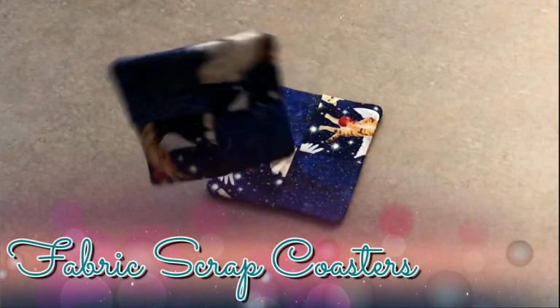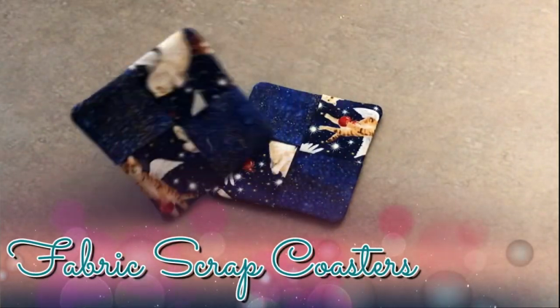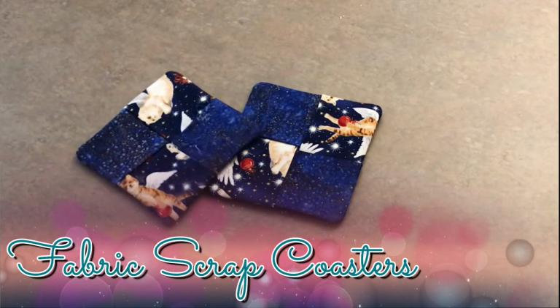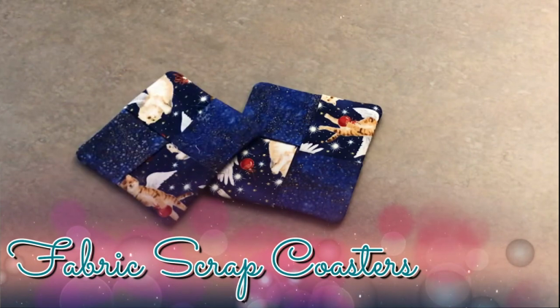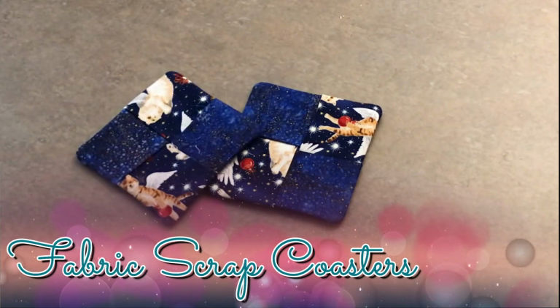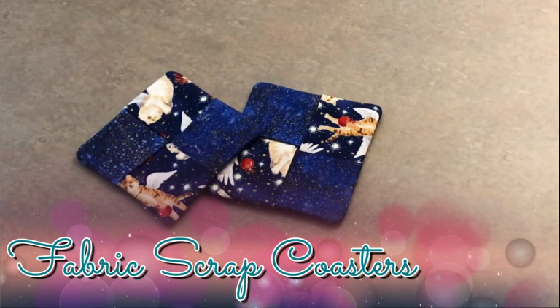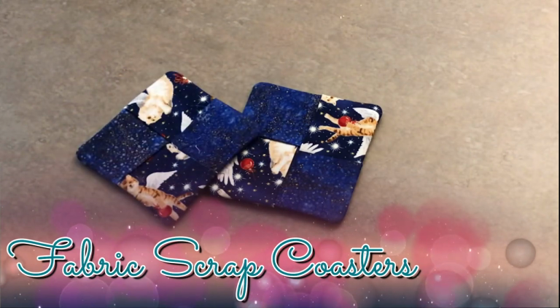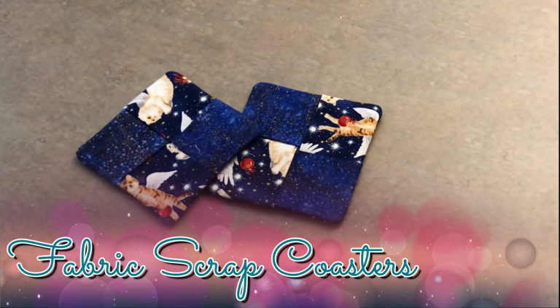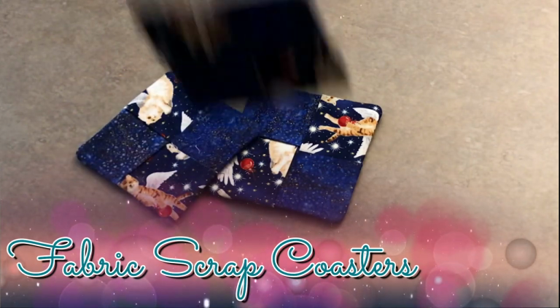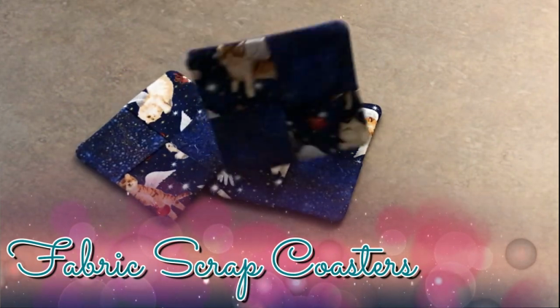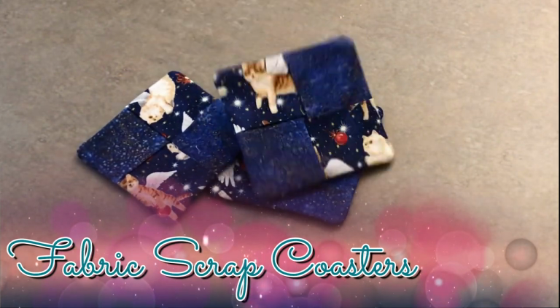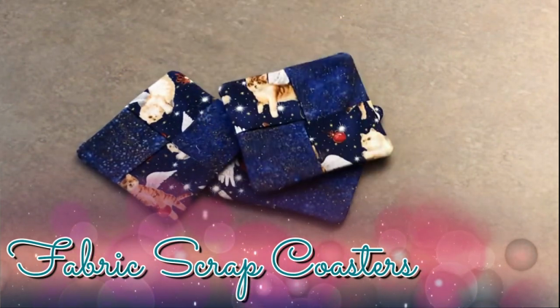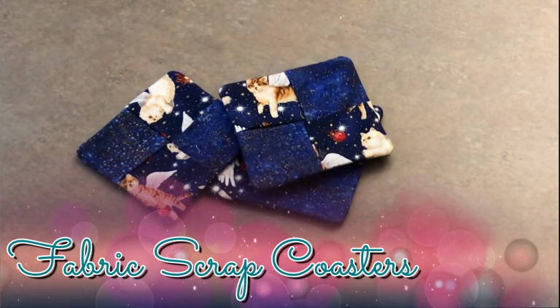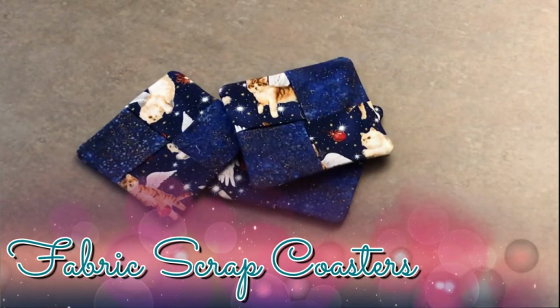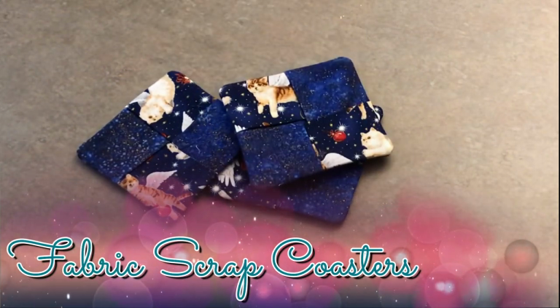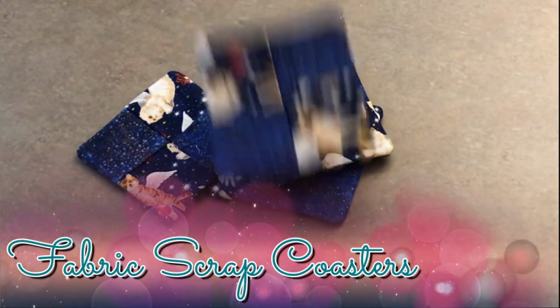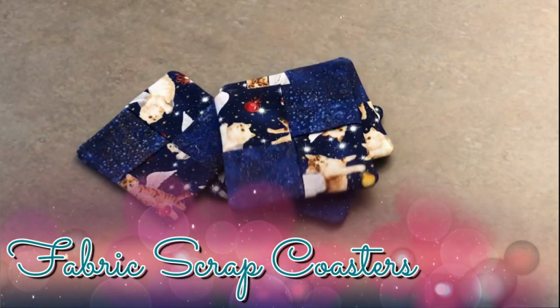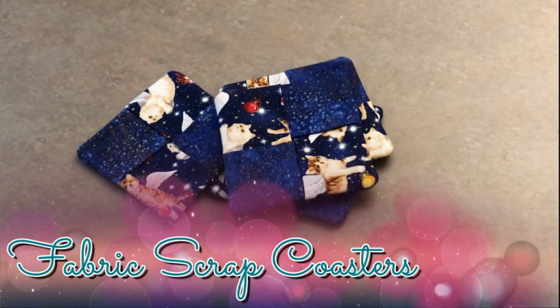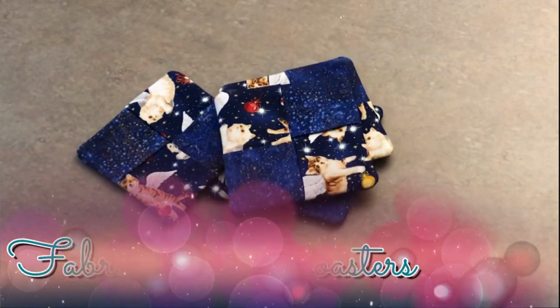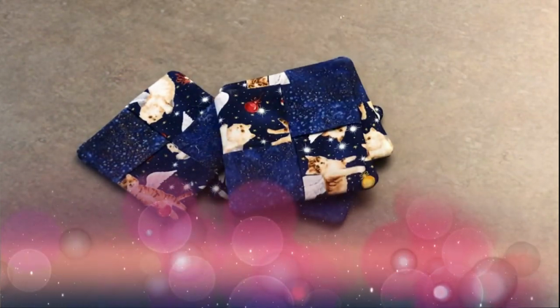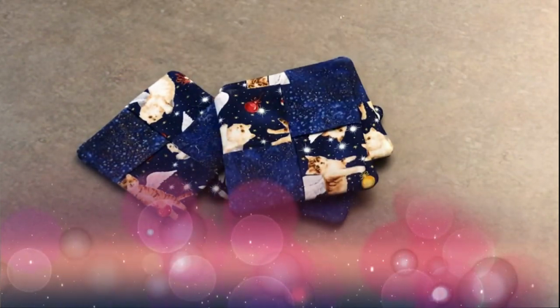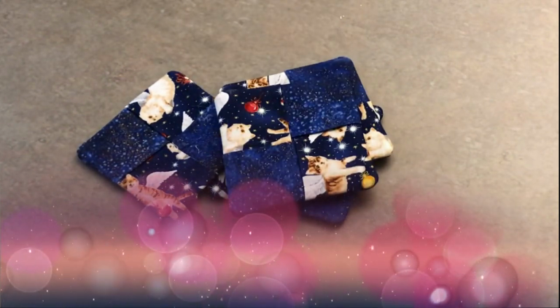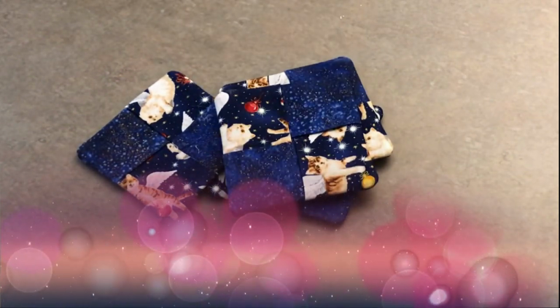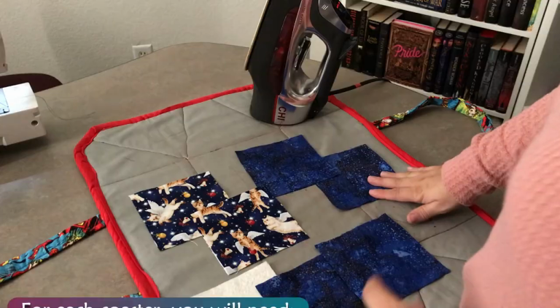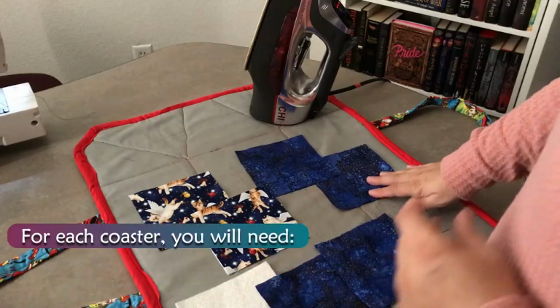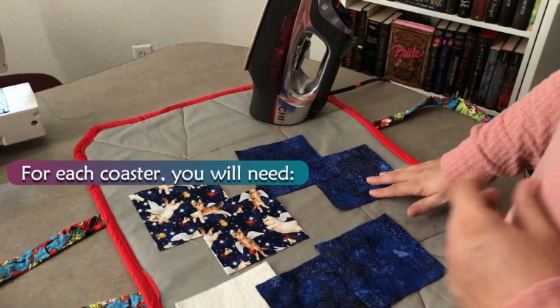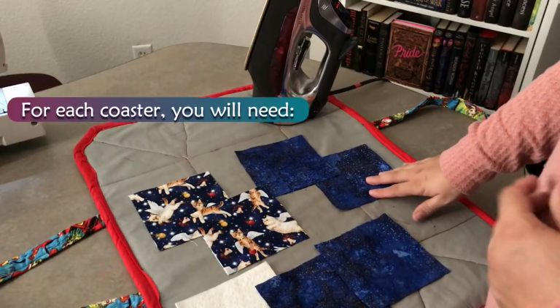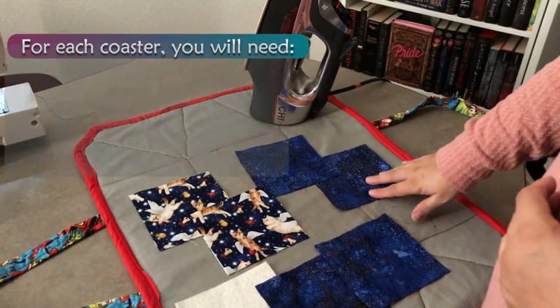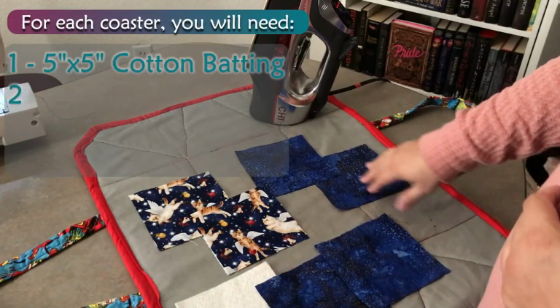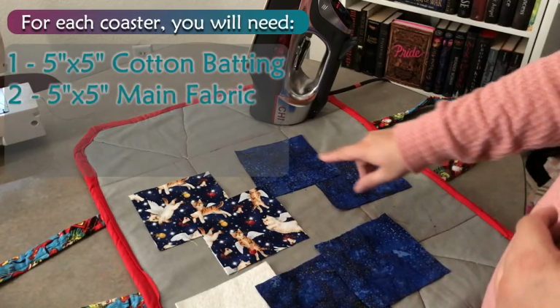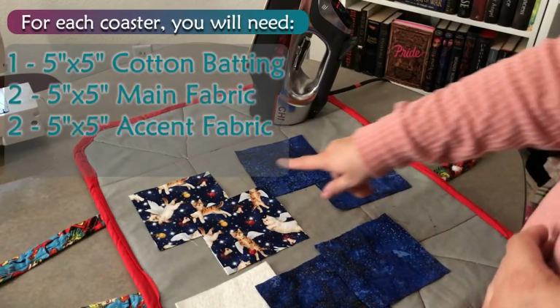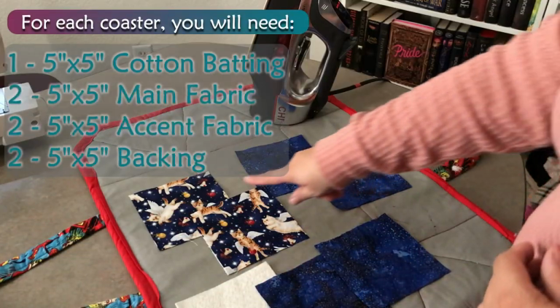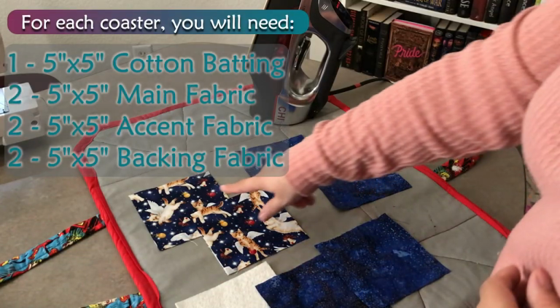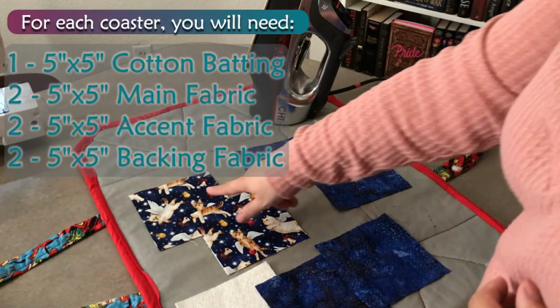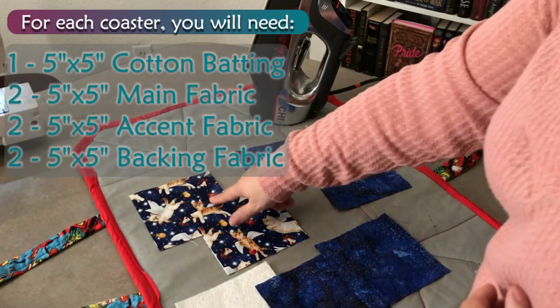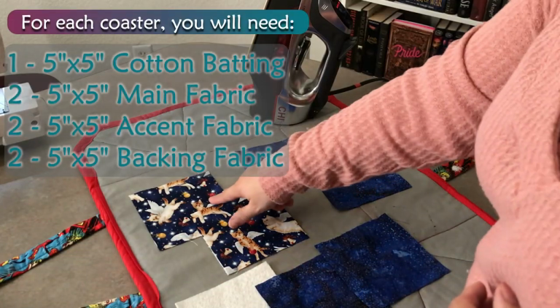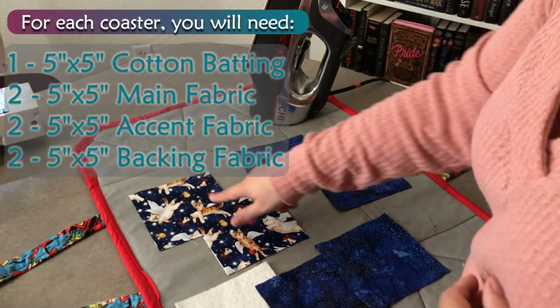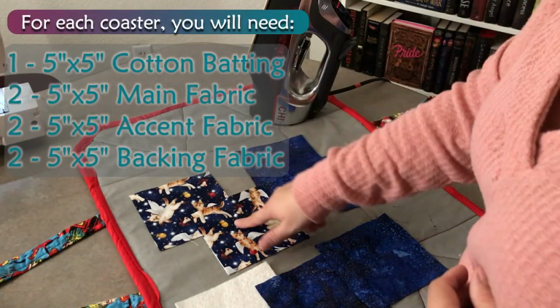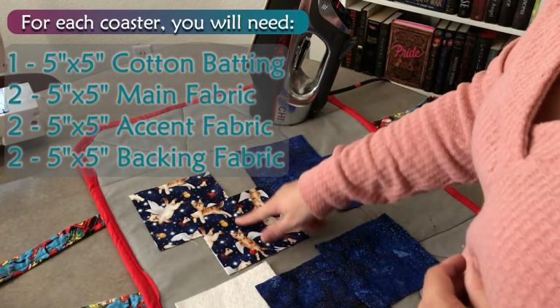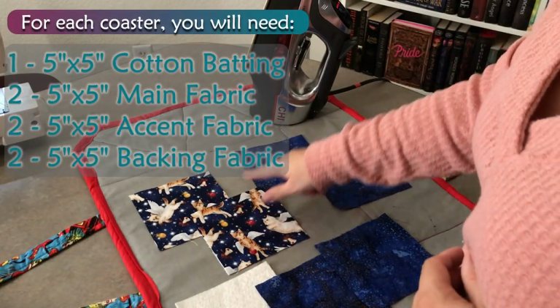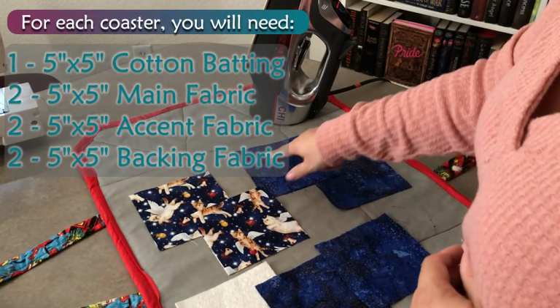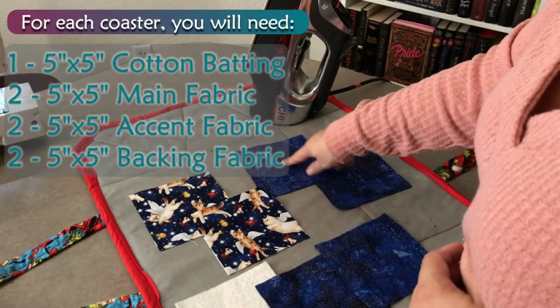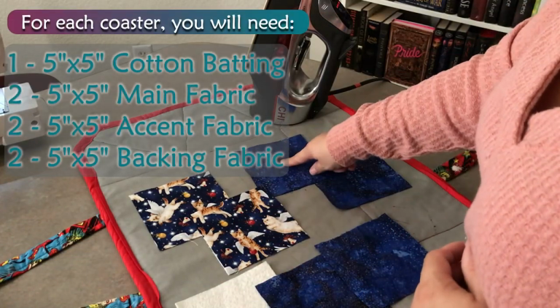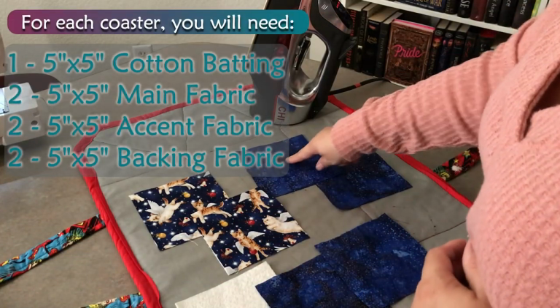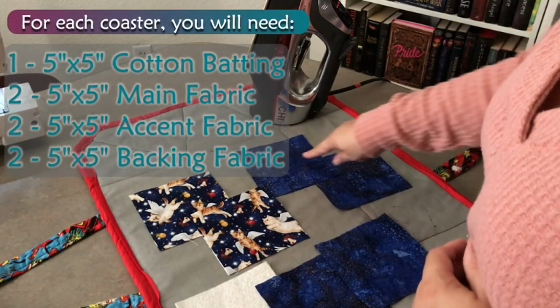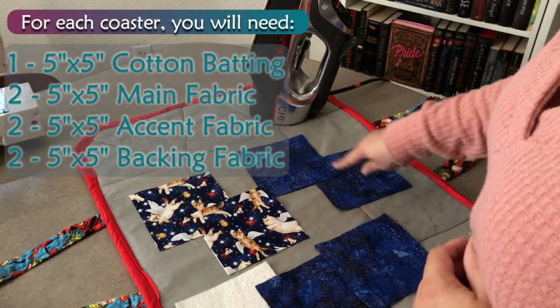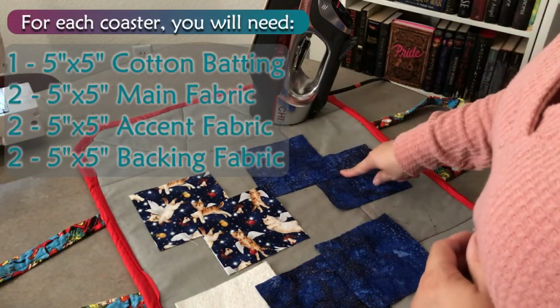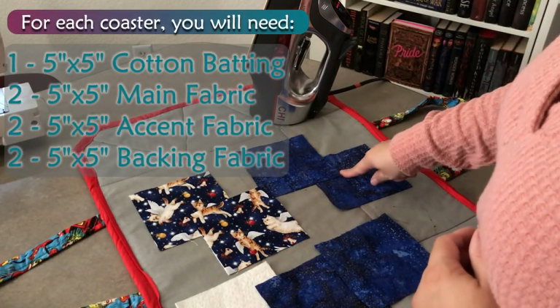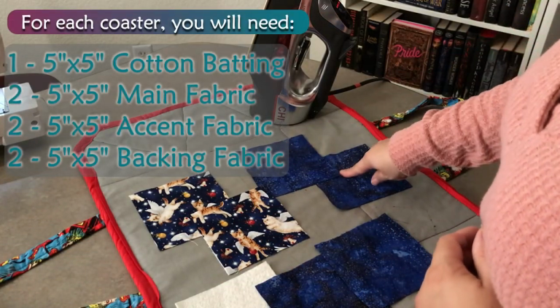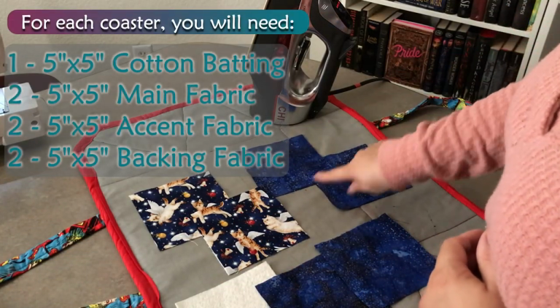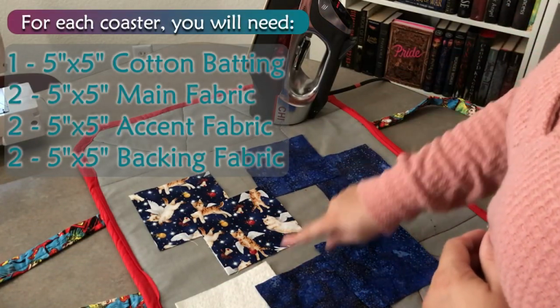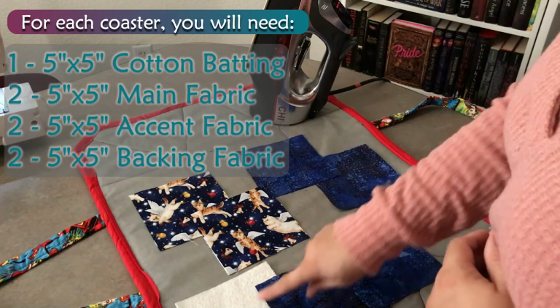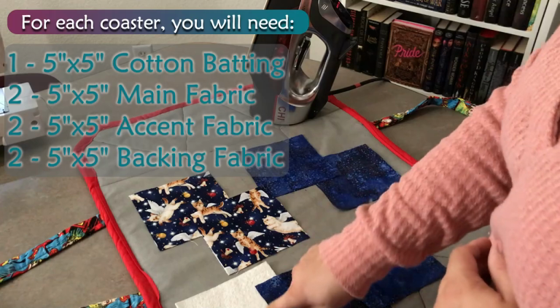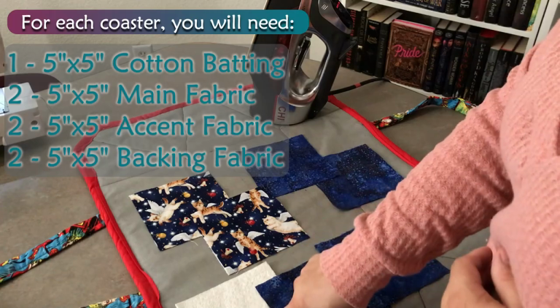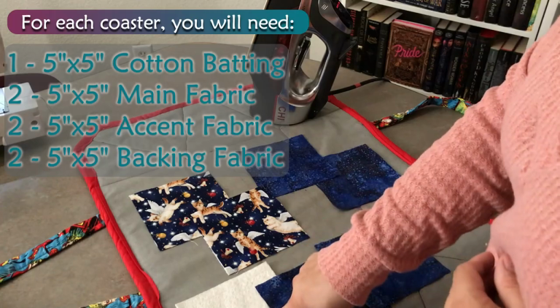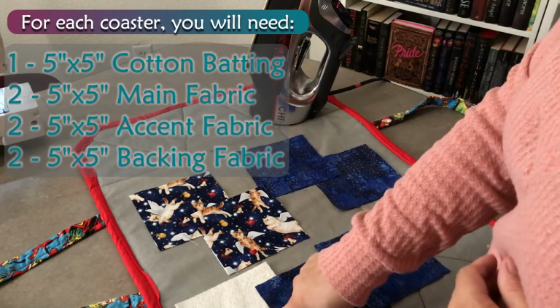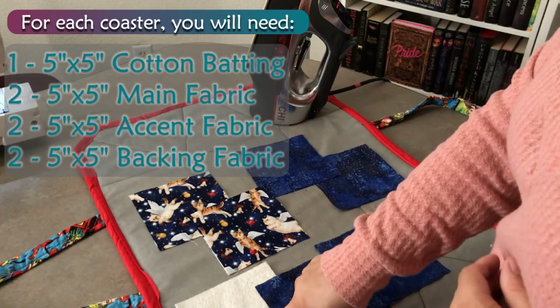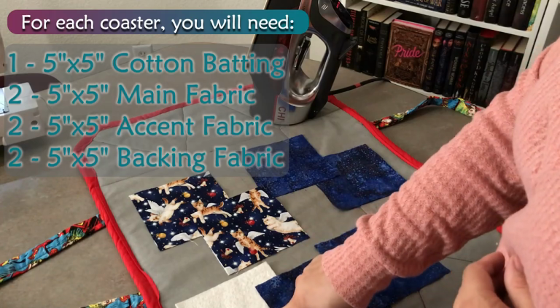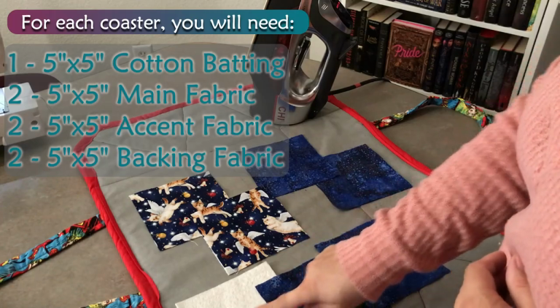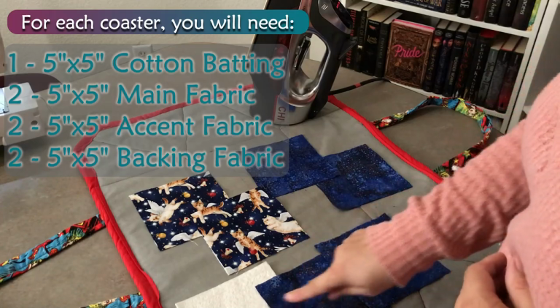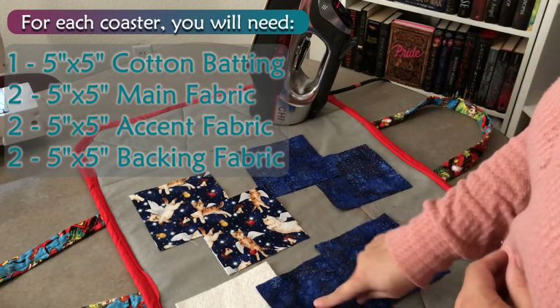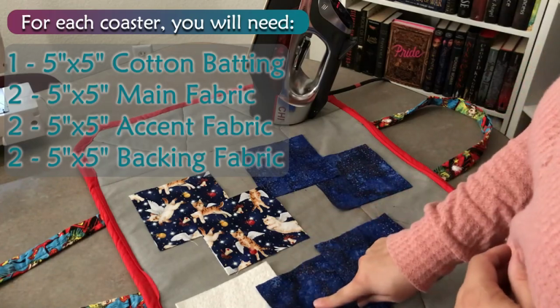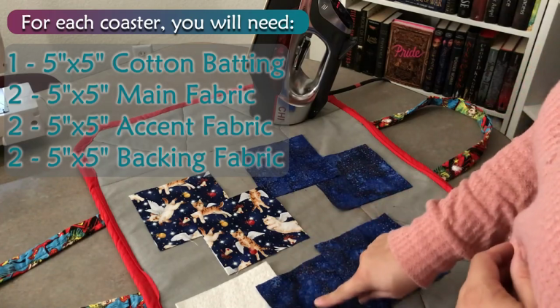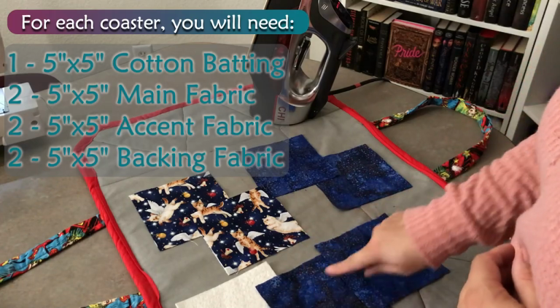Fabric Scrap Coasters. You'll need: one cotton batting, two main fabric, two accent fabric, two backing fabric.